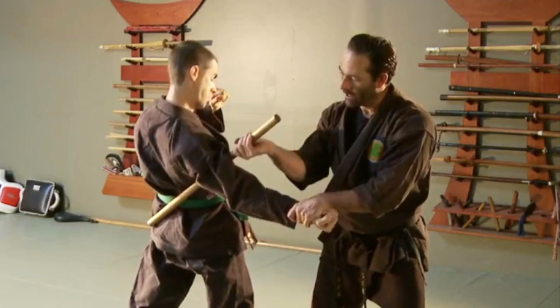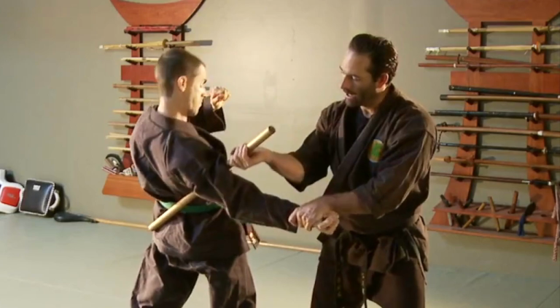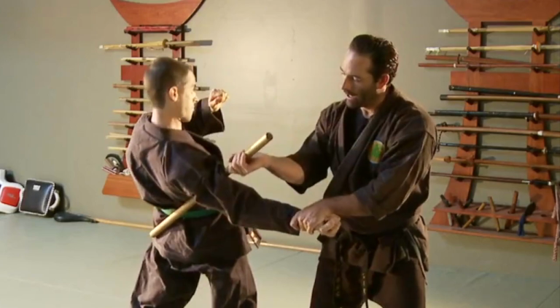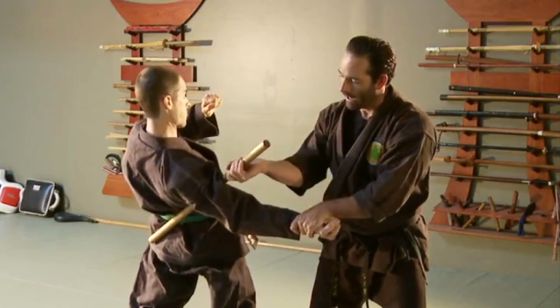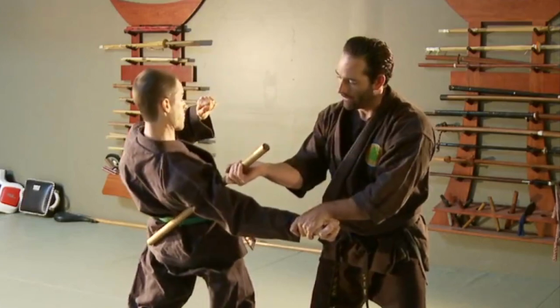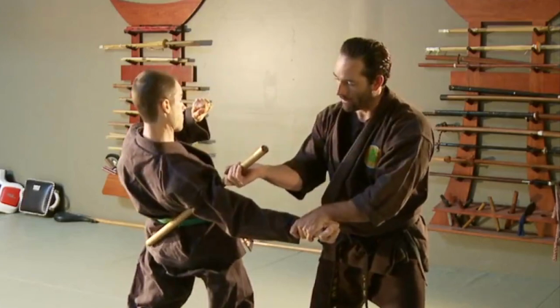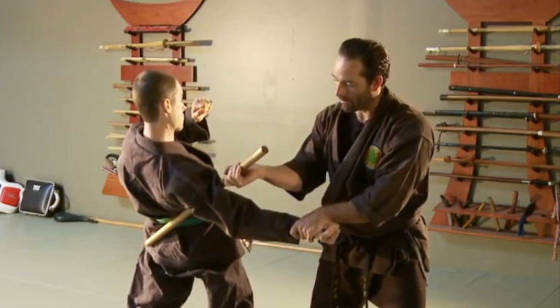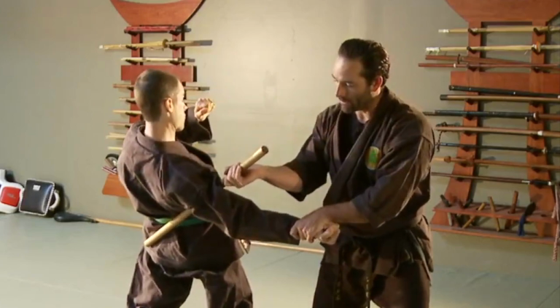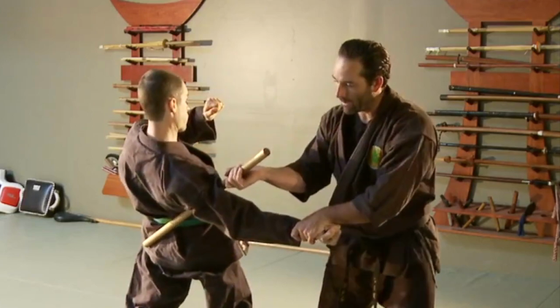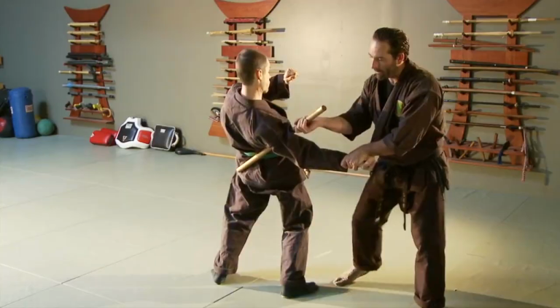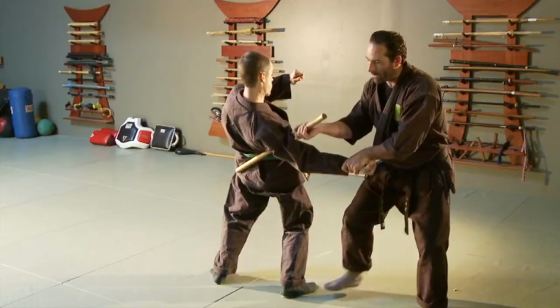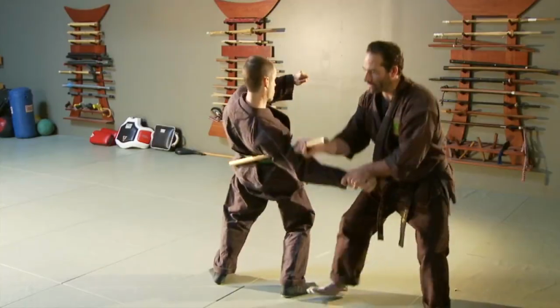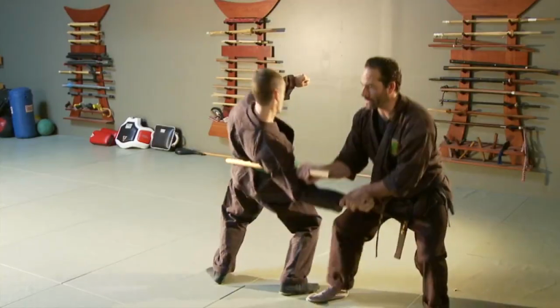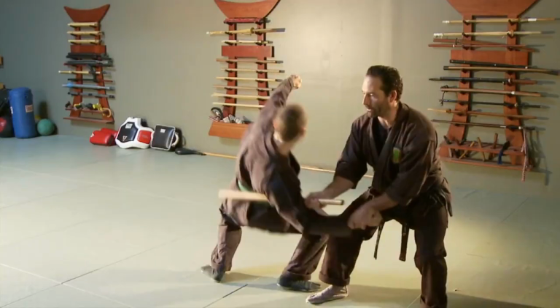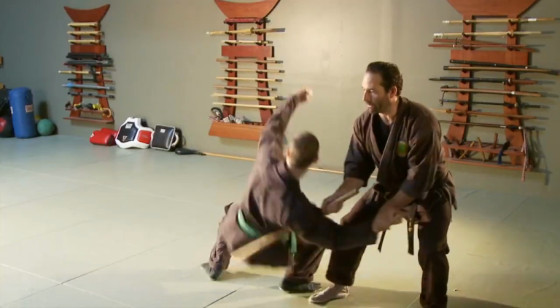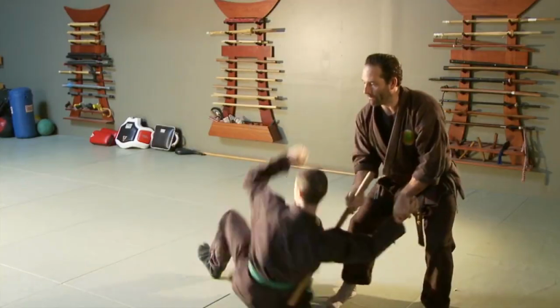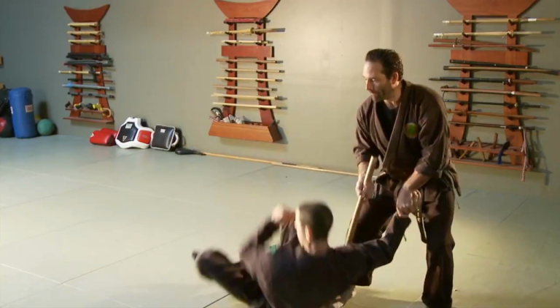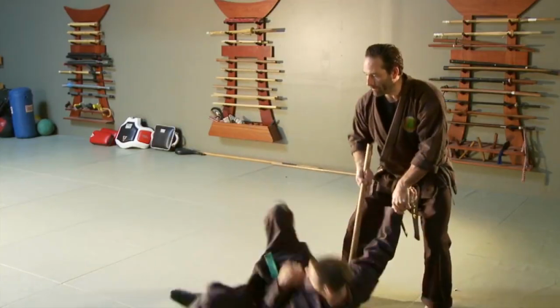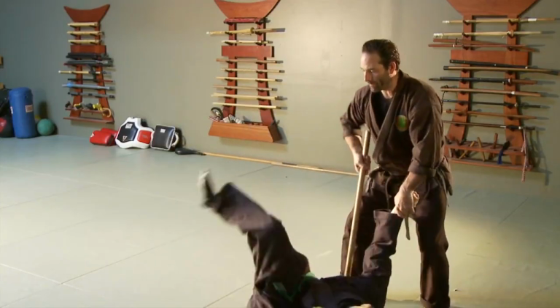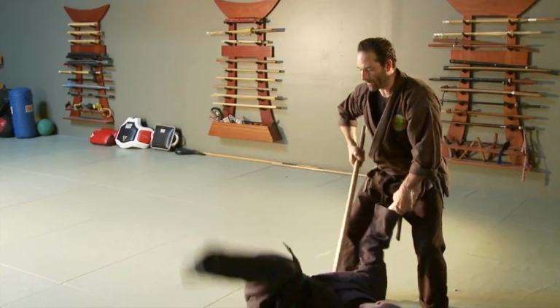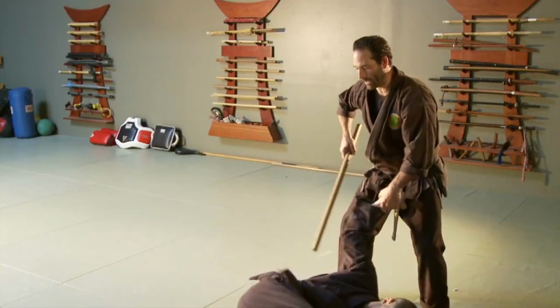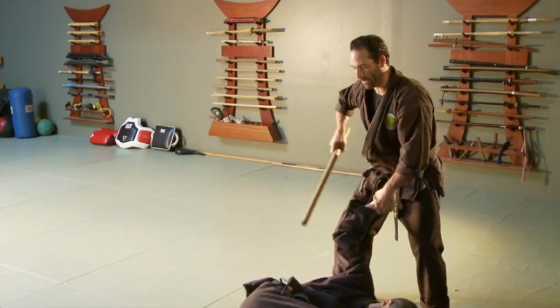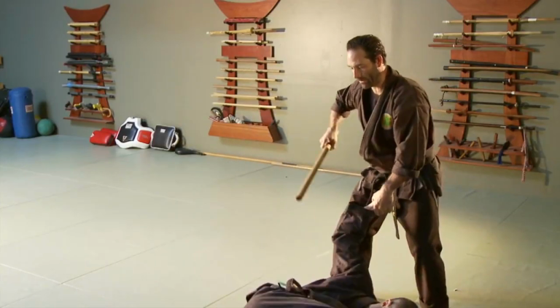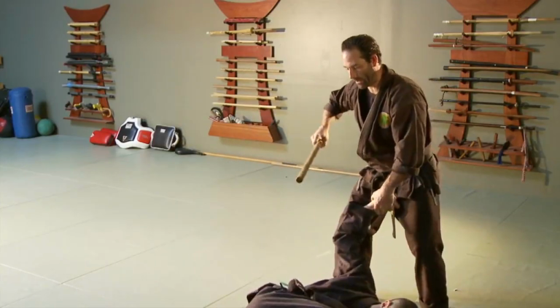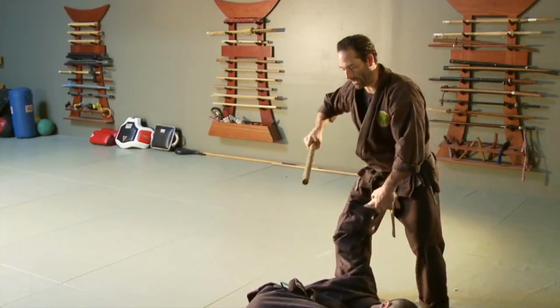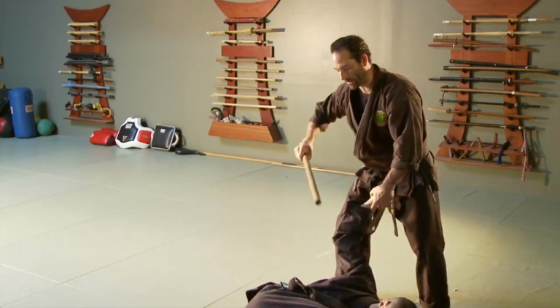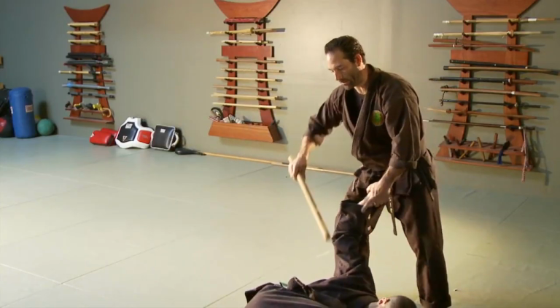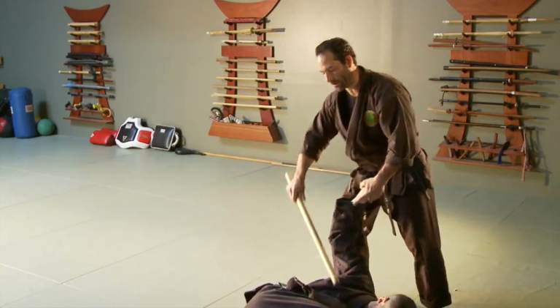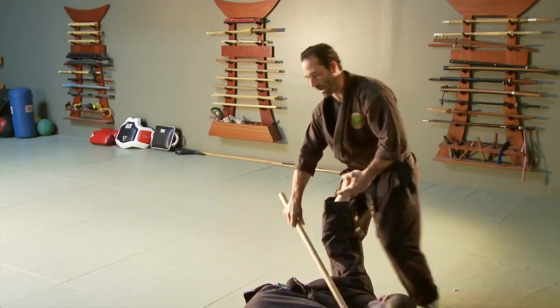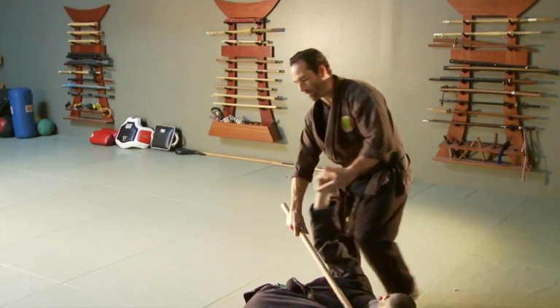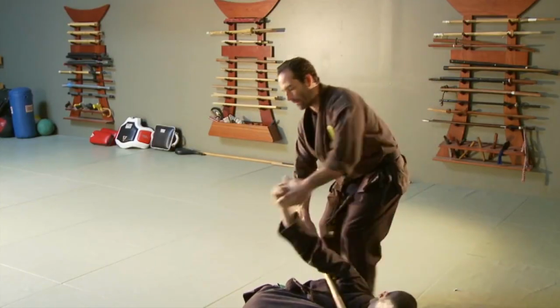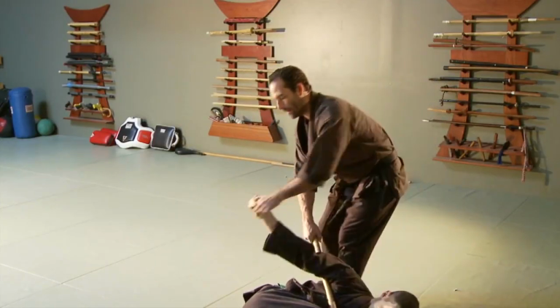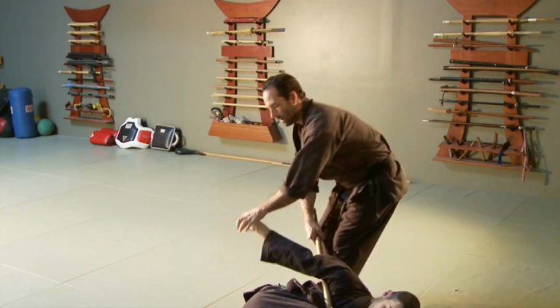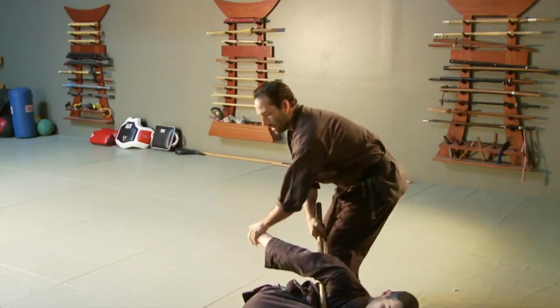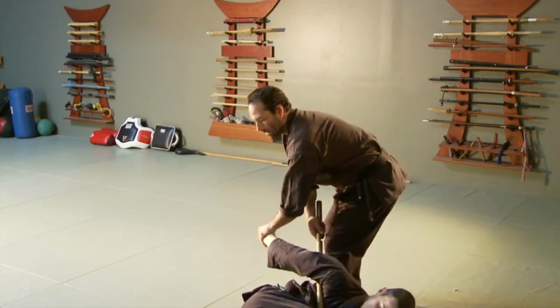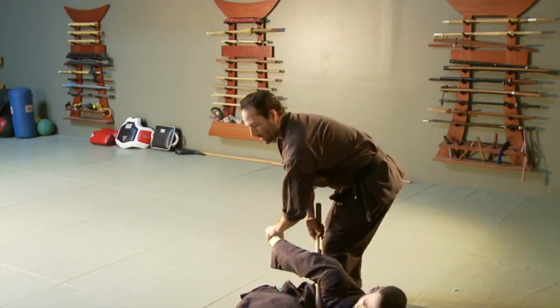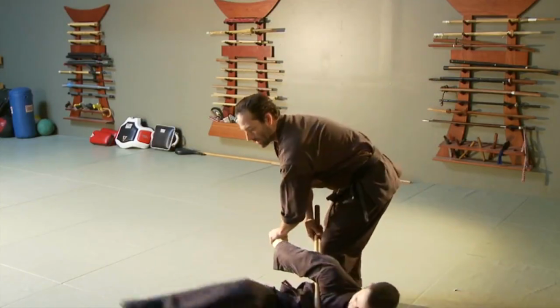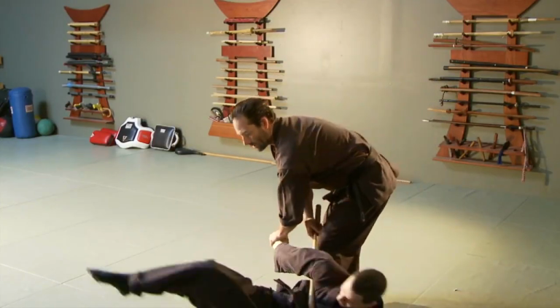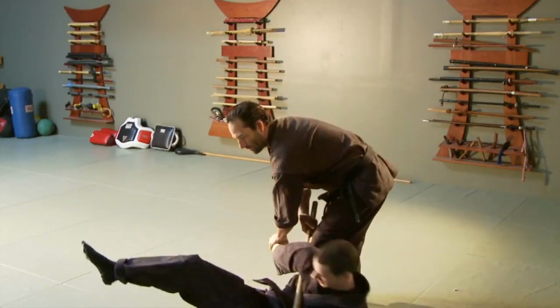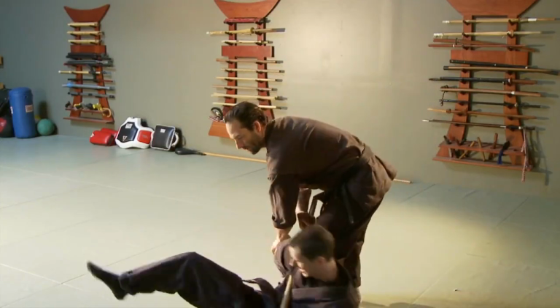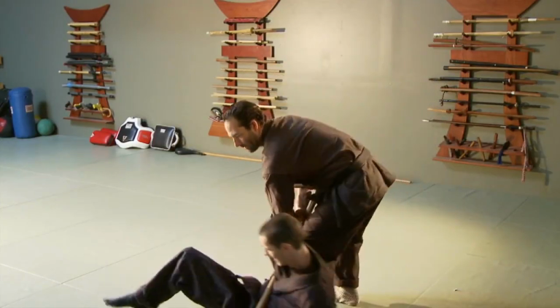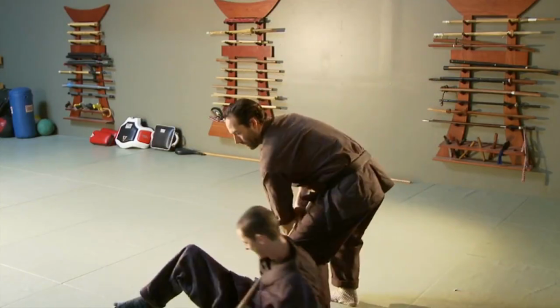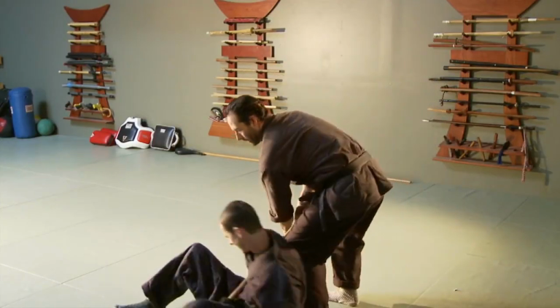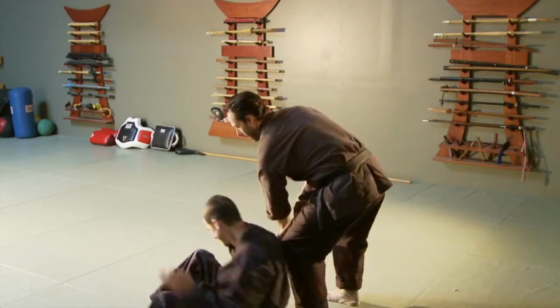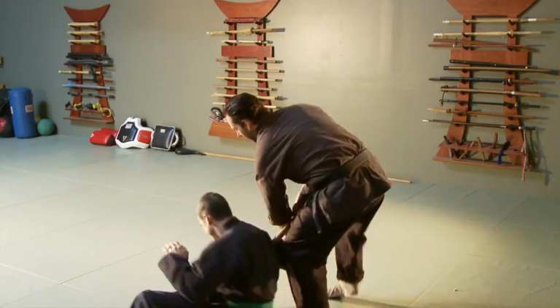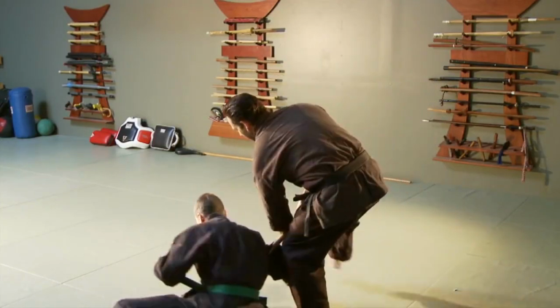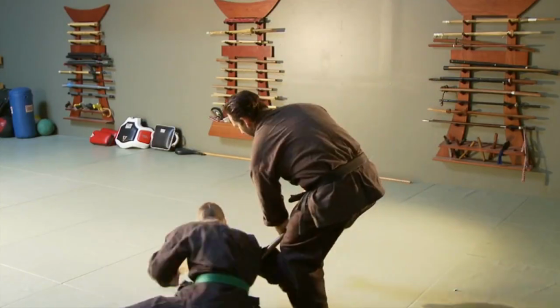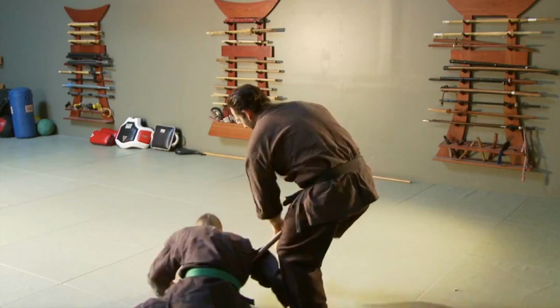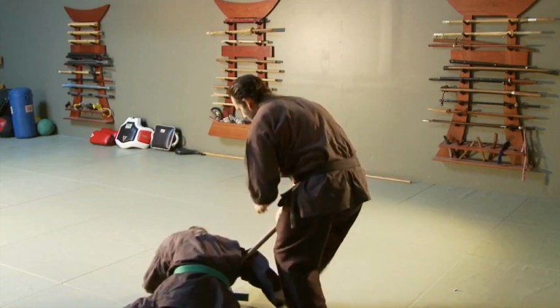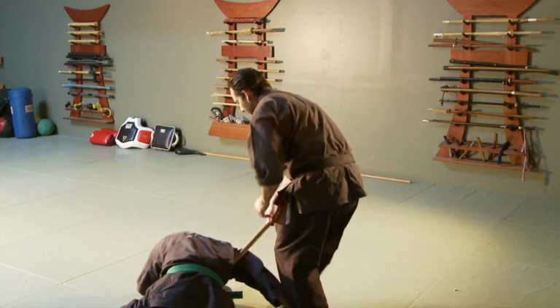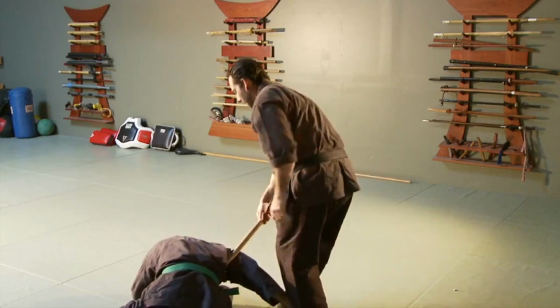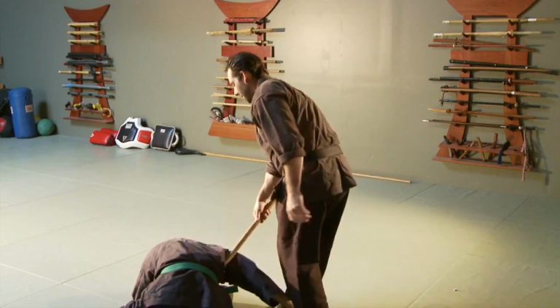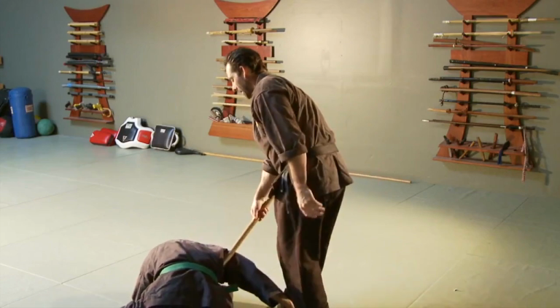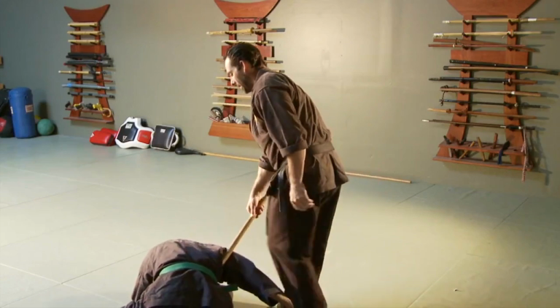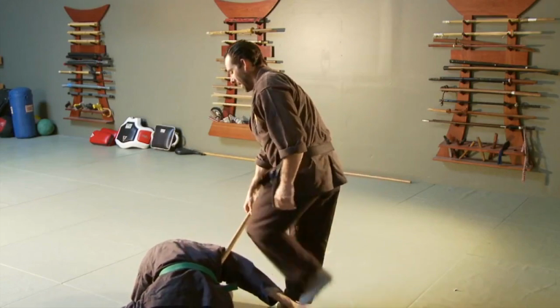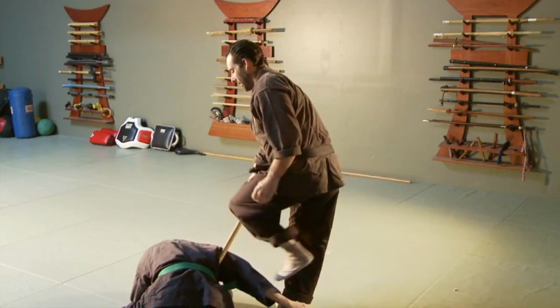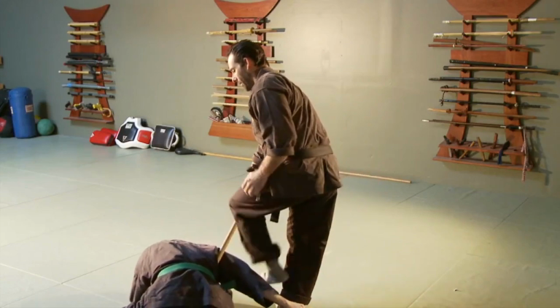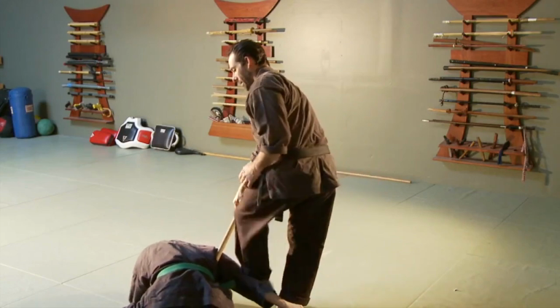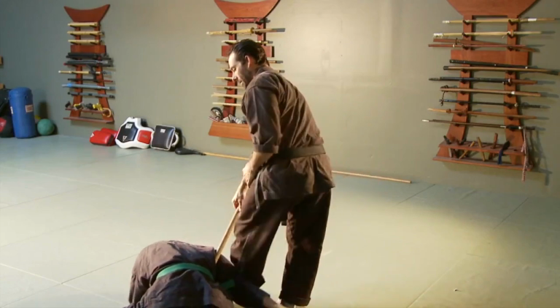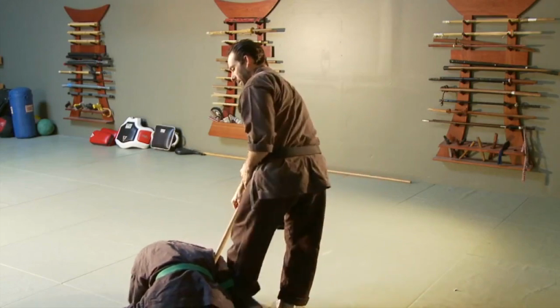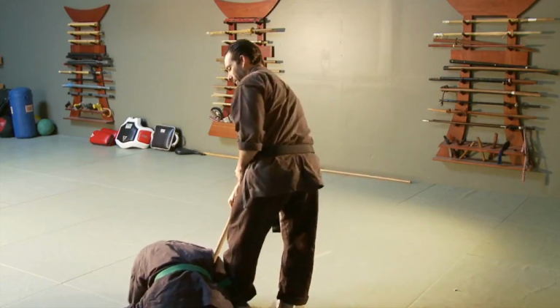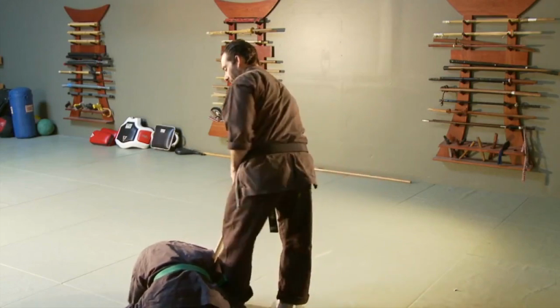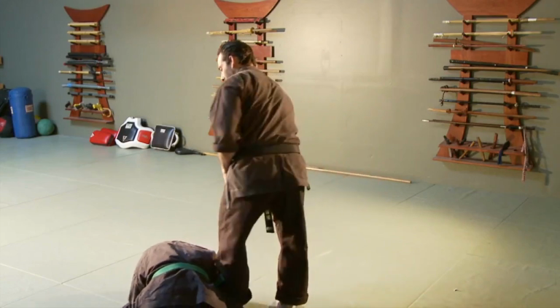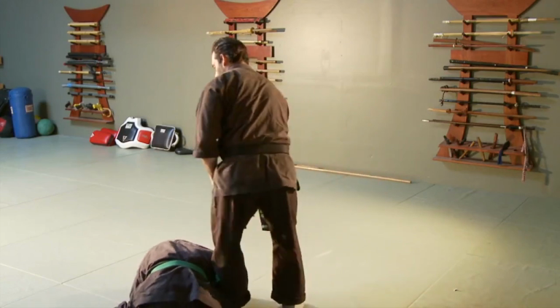And then once I'm here, I do a nice drop. We could do whatever kind of finish technique that you want to do from there.